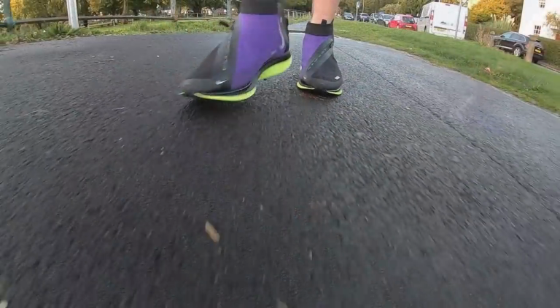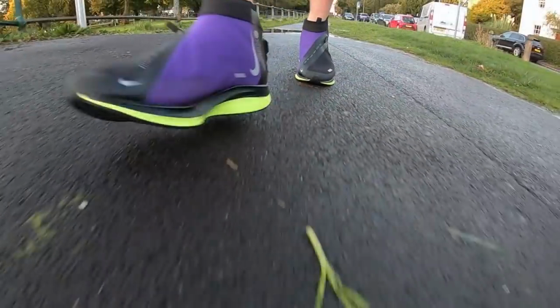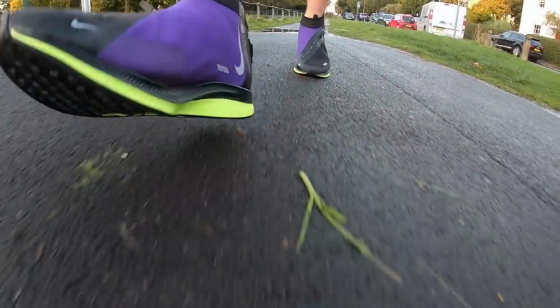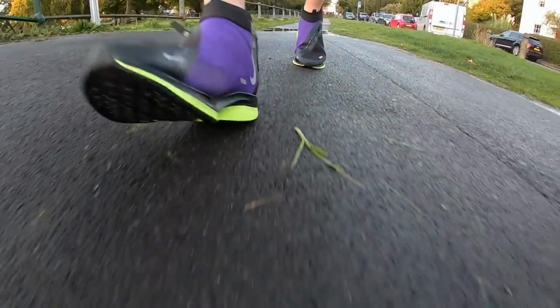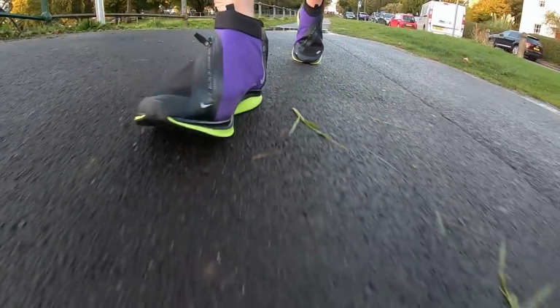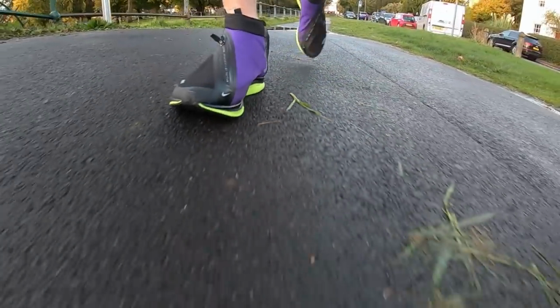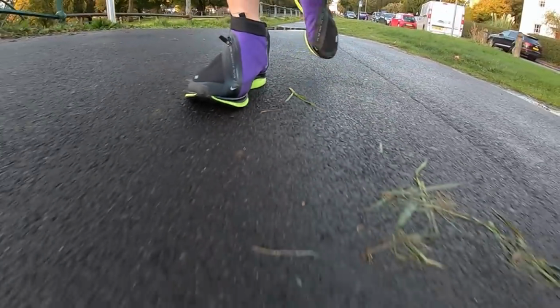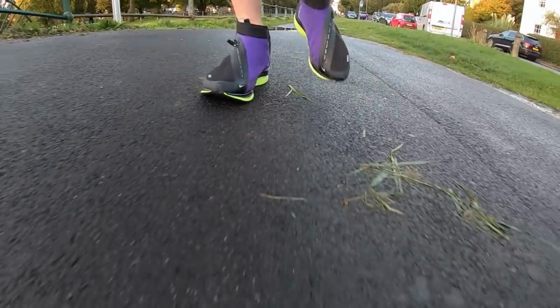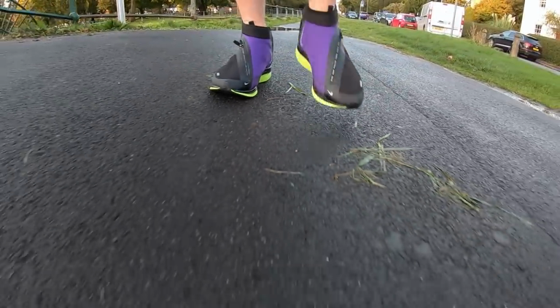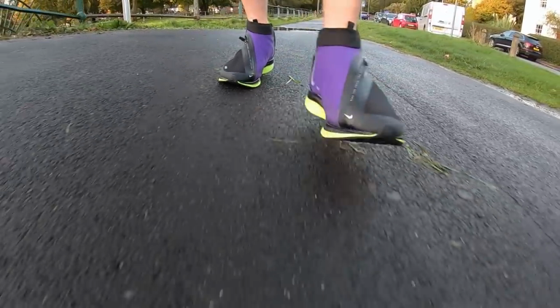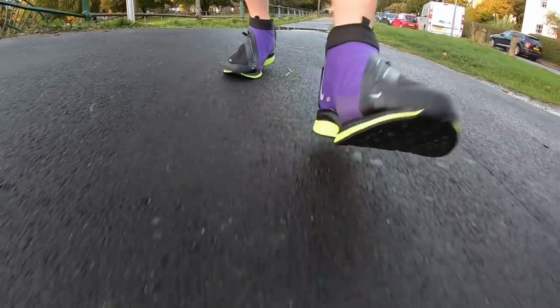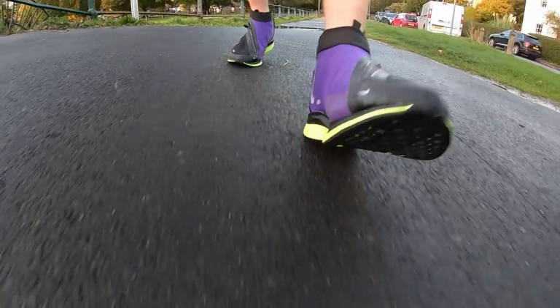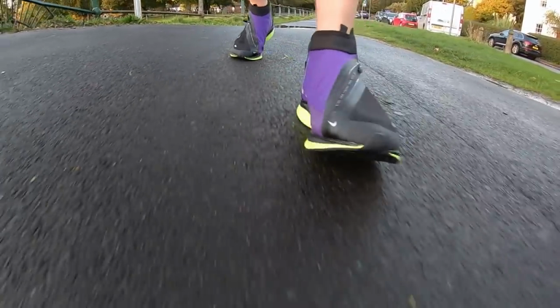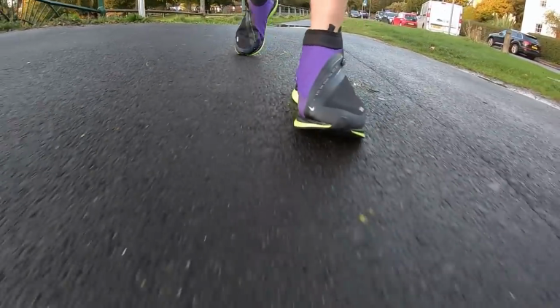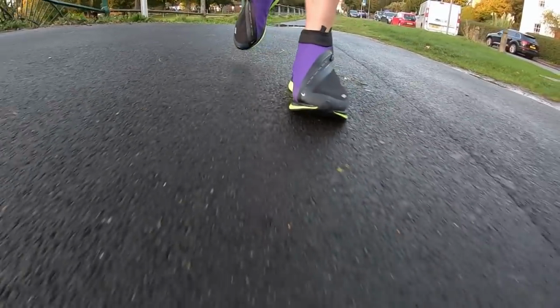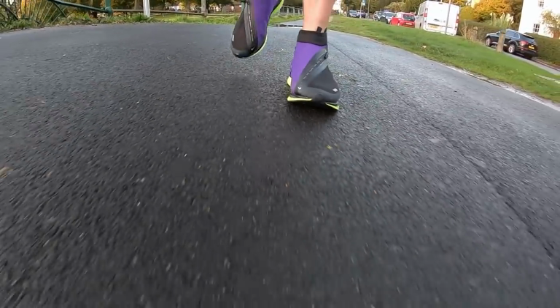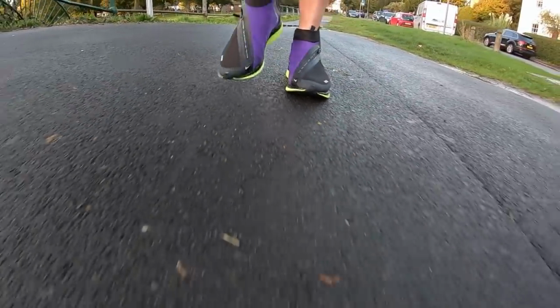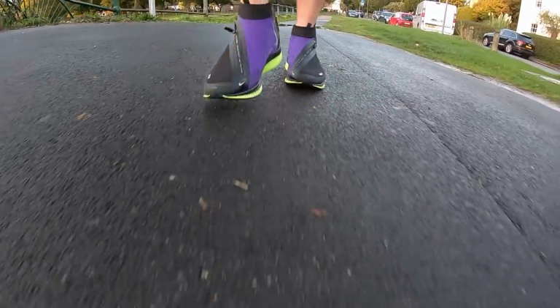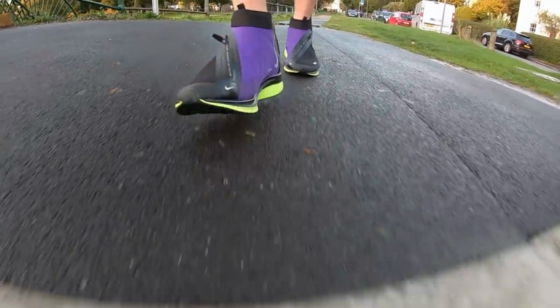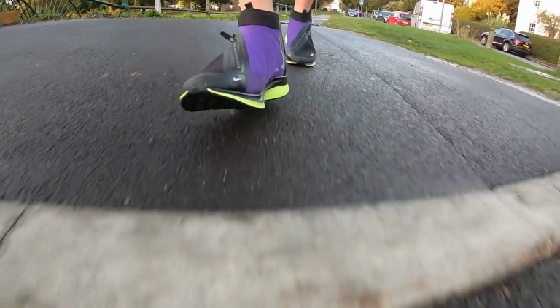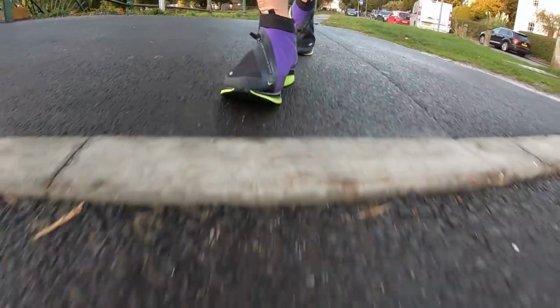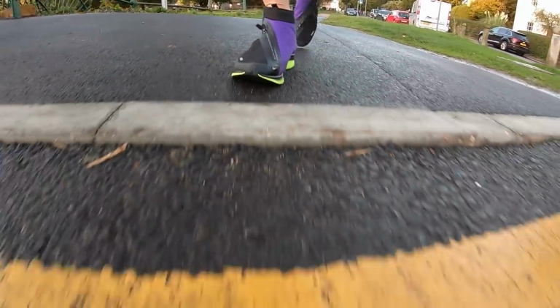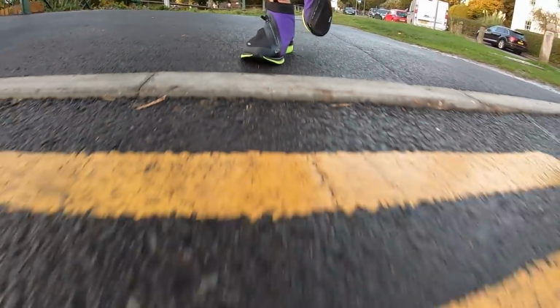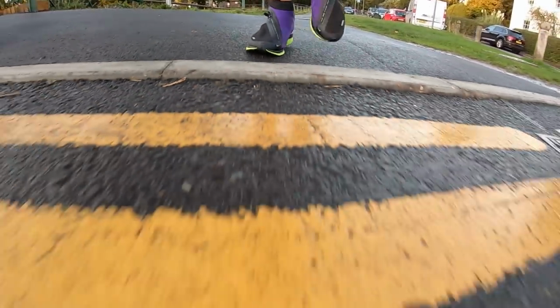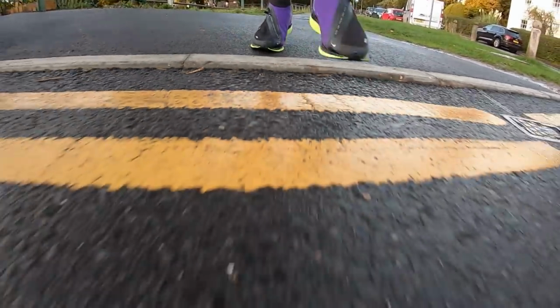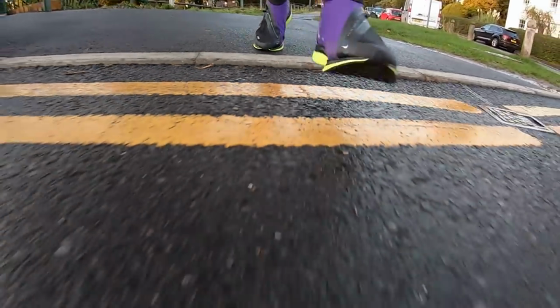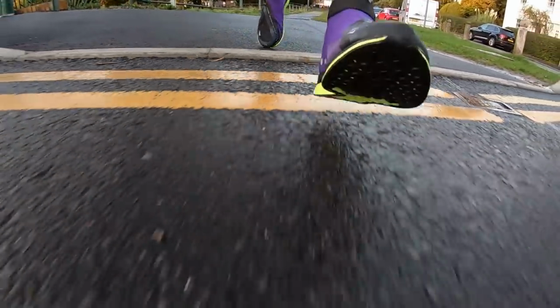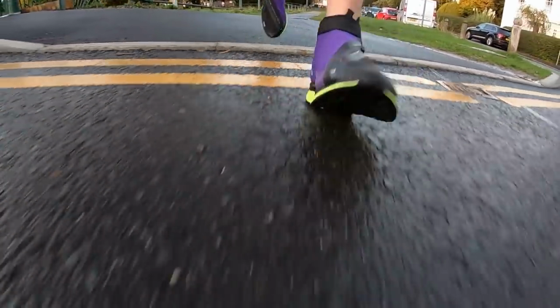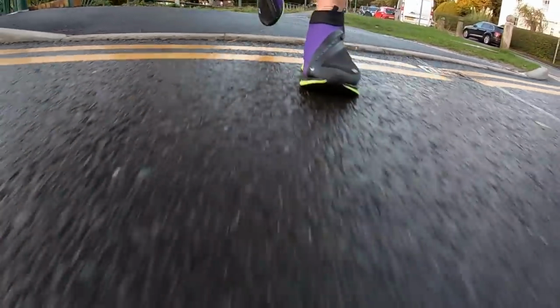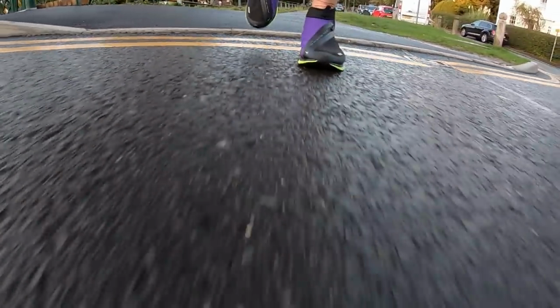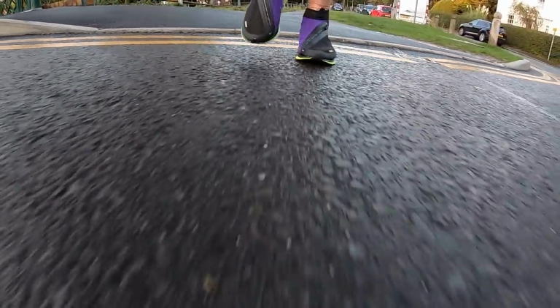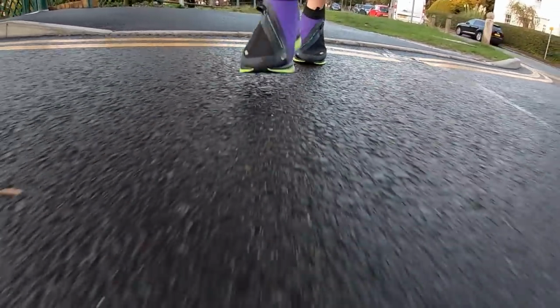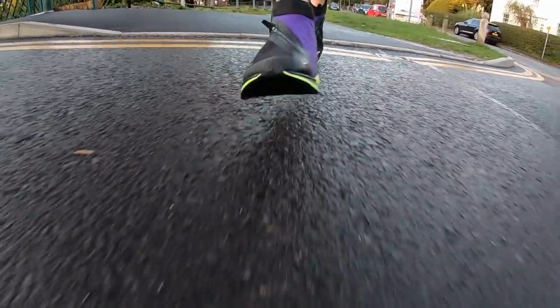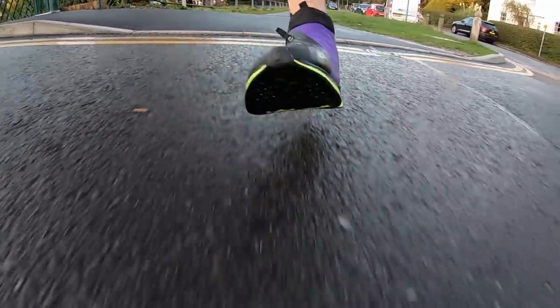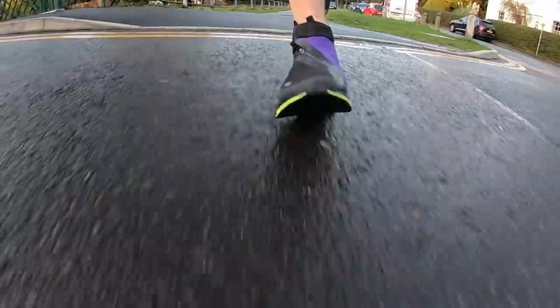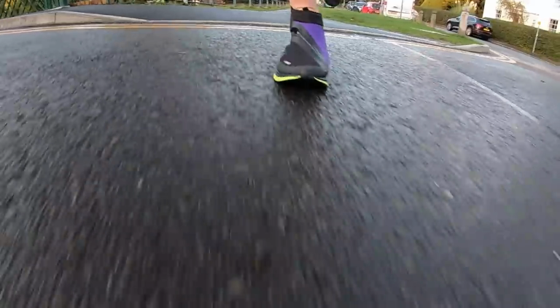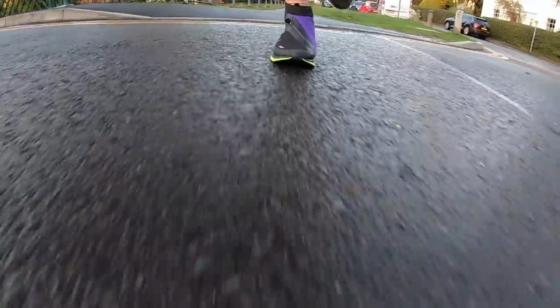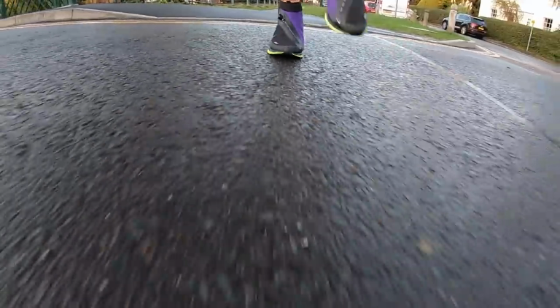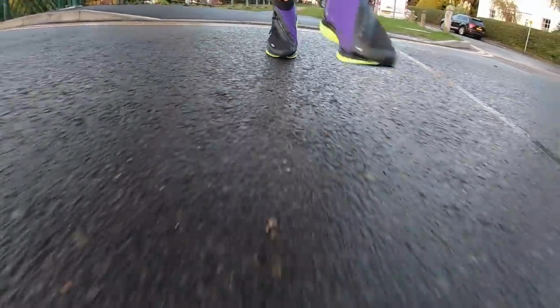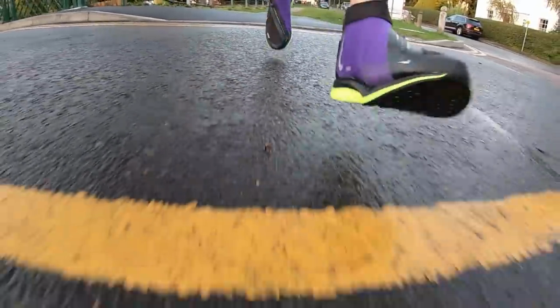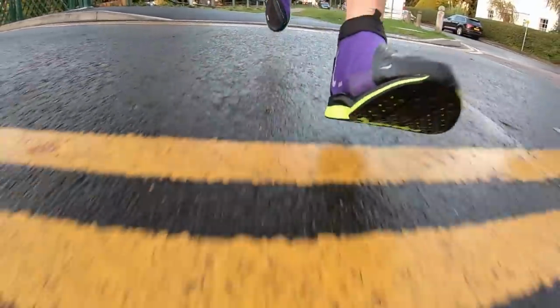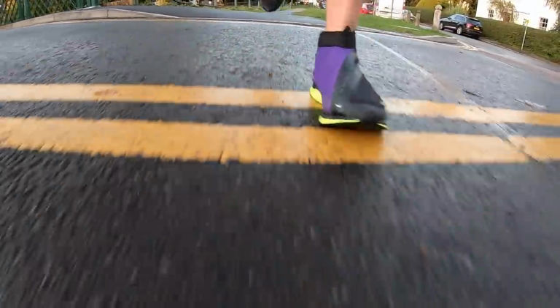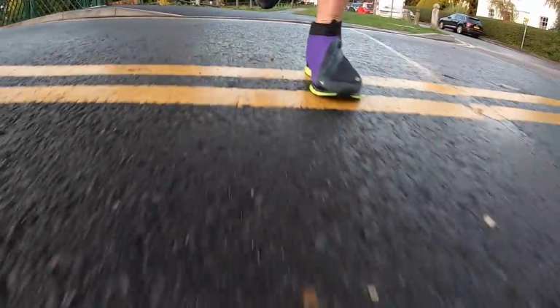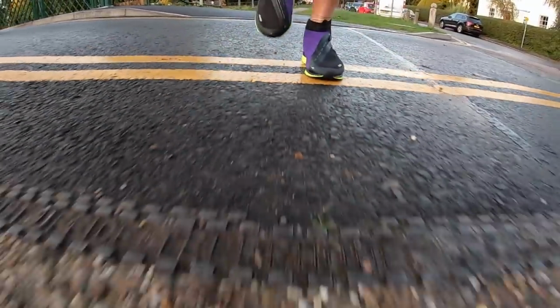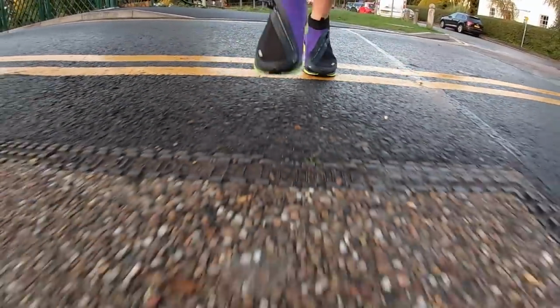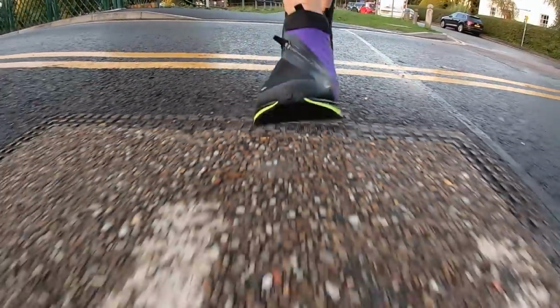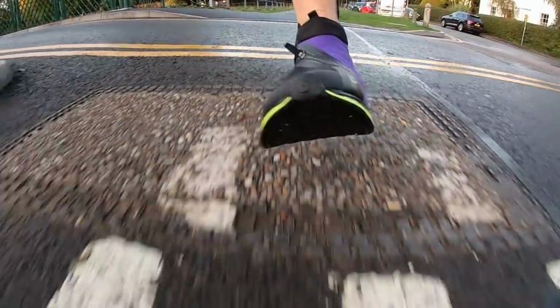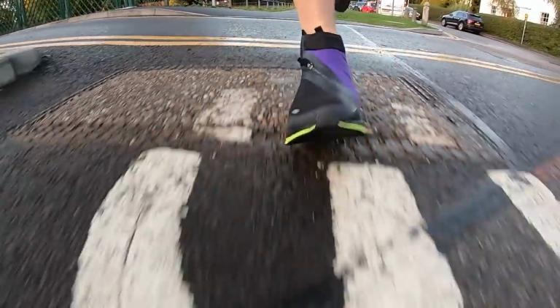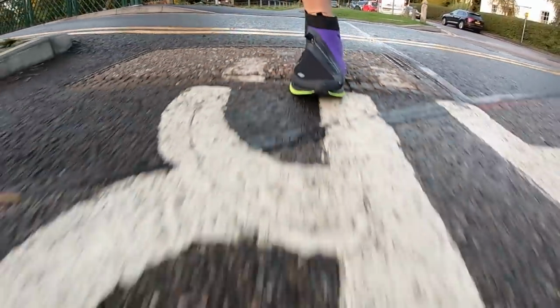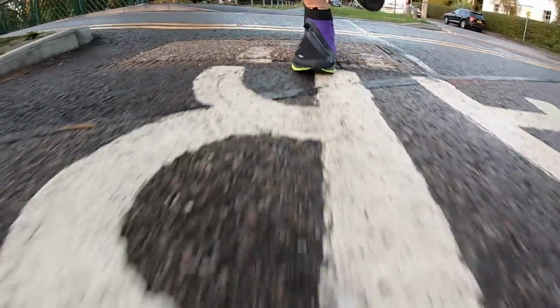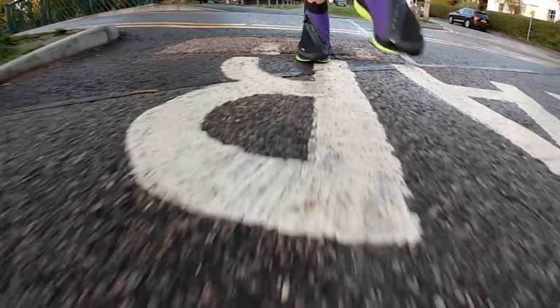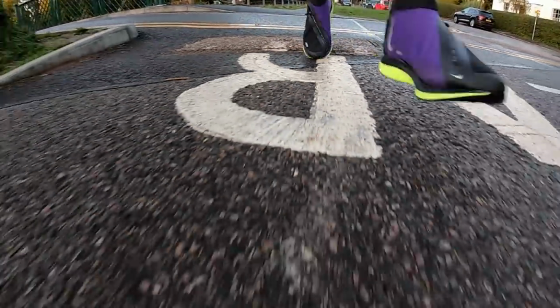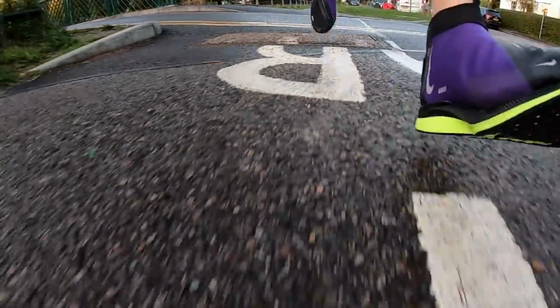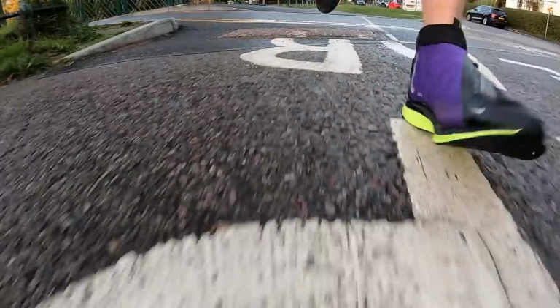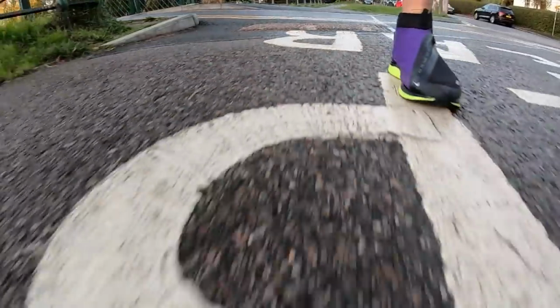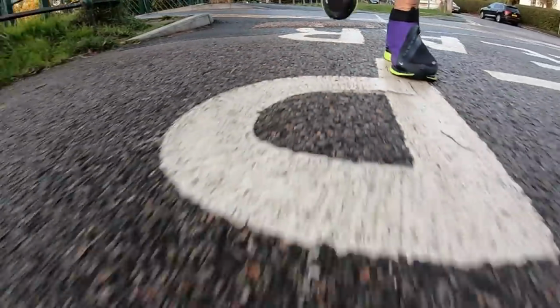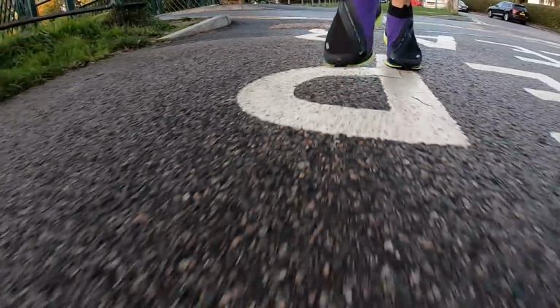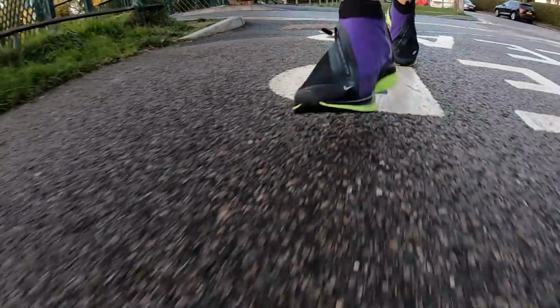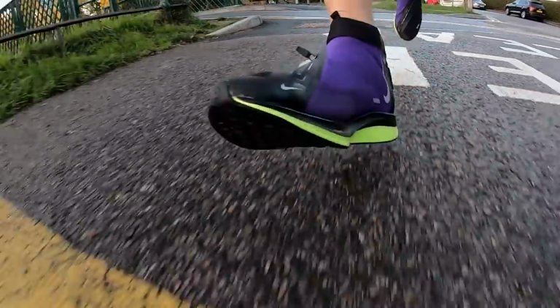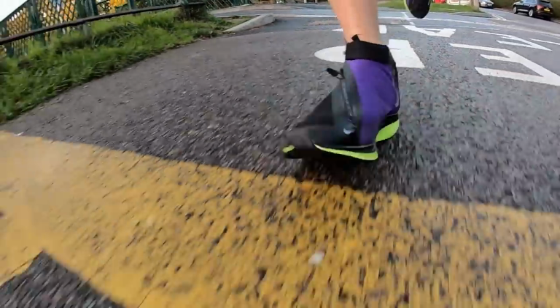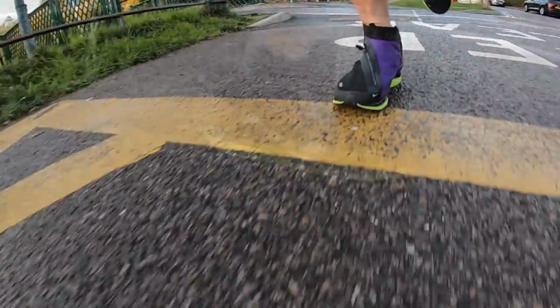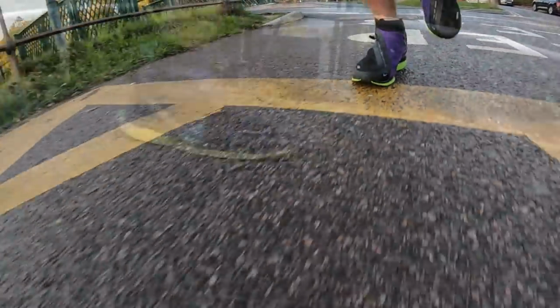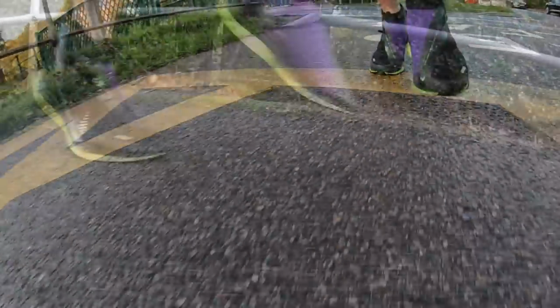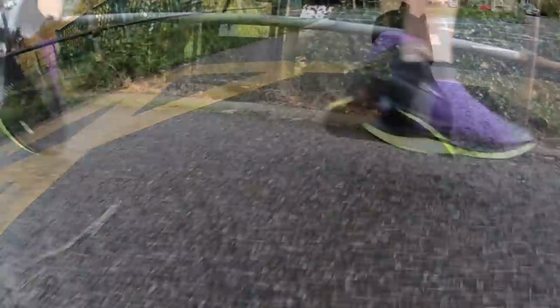The midsole is Nike's ZoomX, which provides energy return. The shoe comes with plenty of reflective elements, which is awesome when you're running in the dark. Here in the UK, the shoe is just under £170.